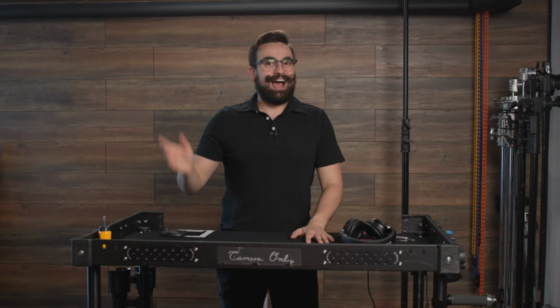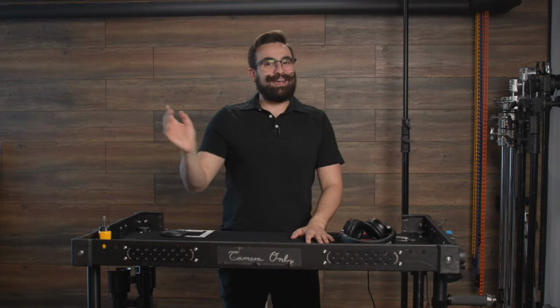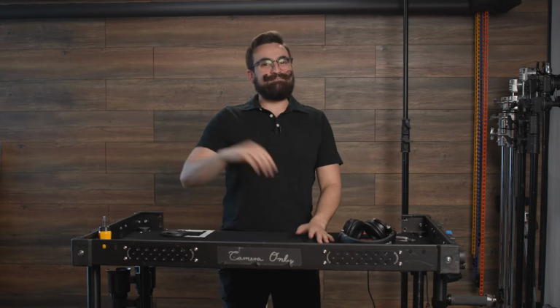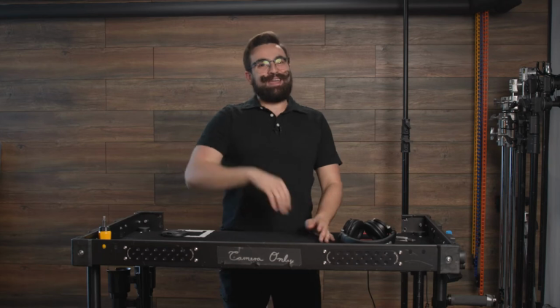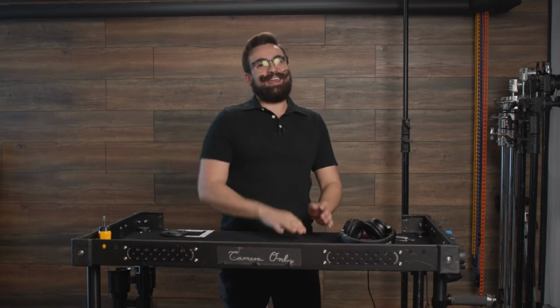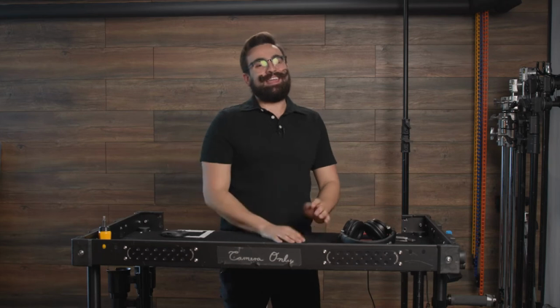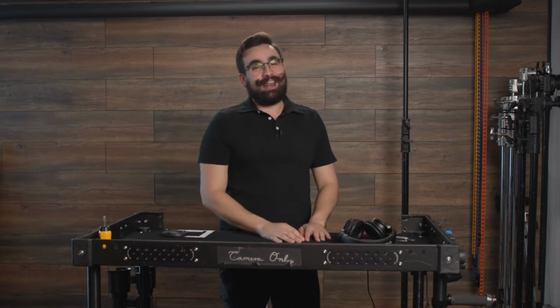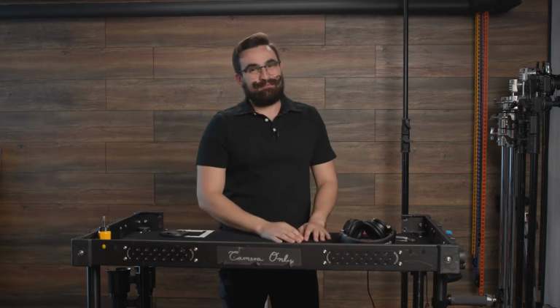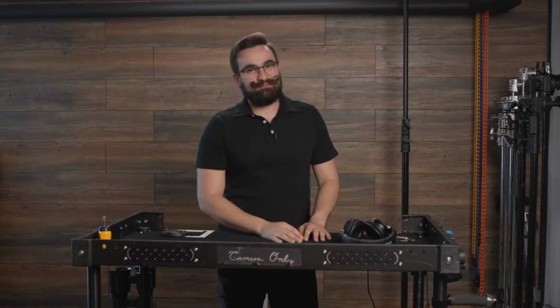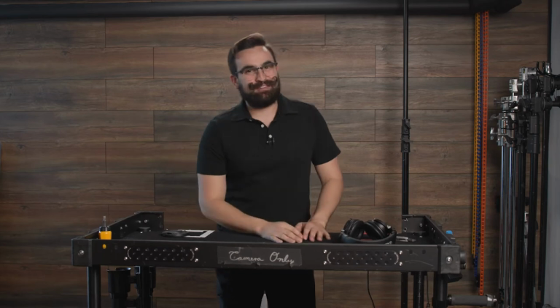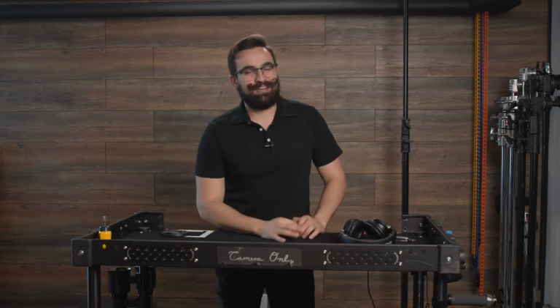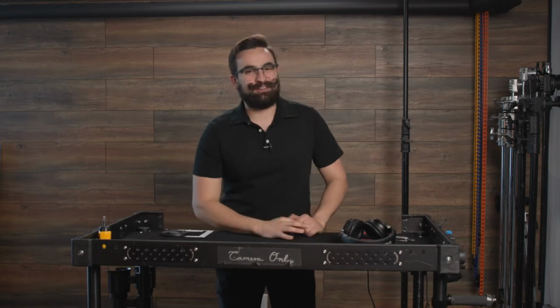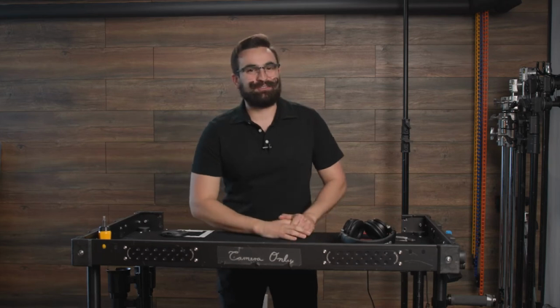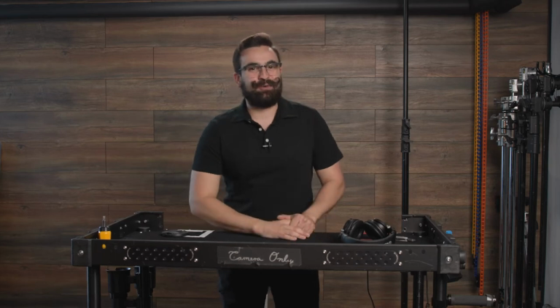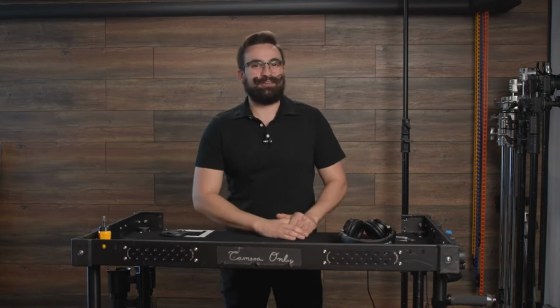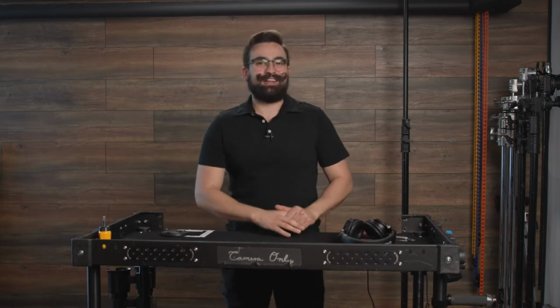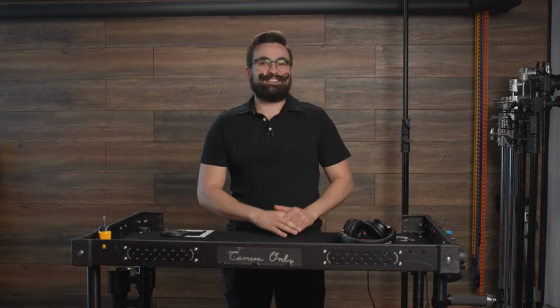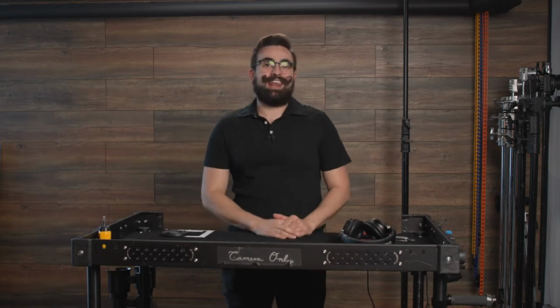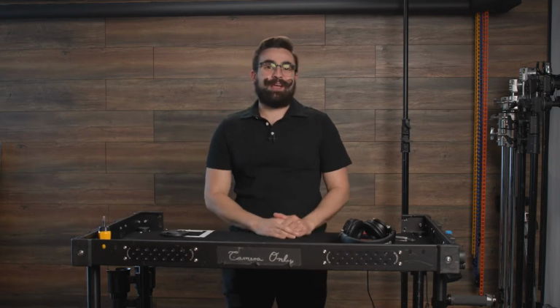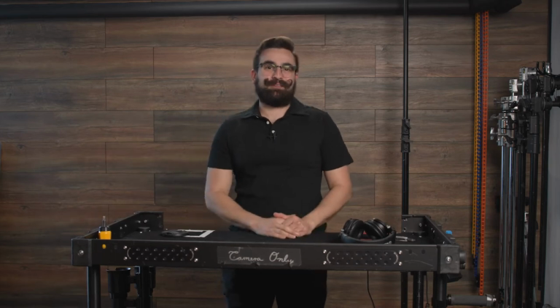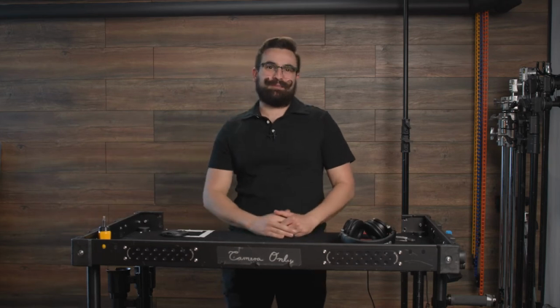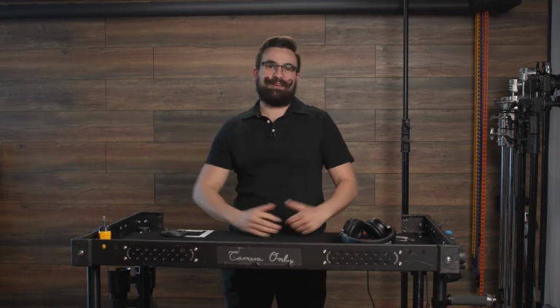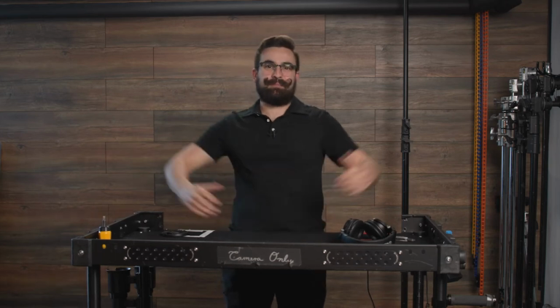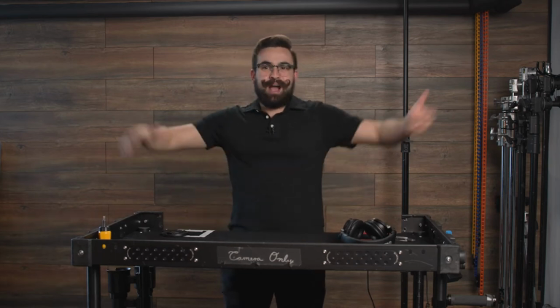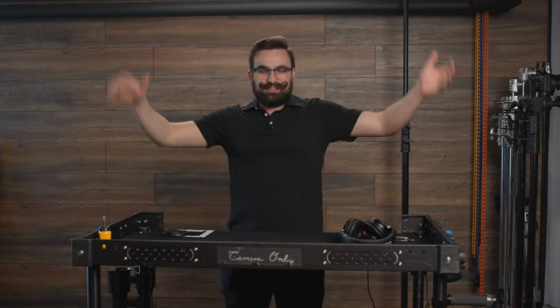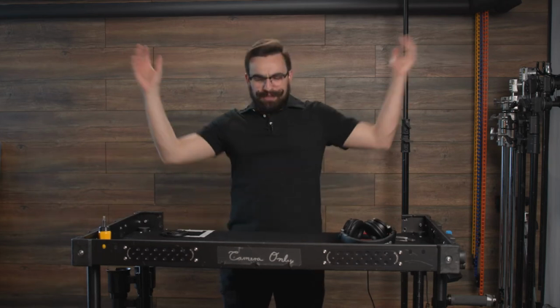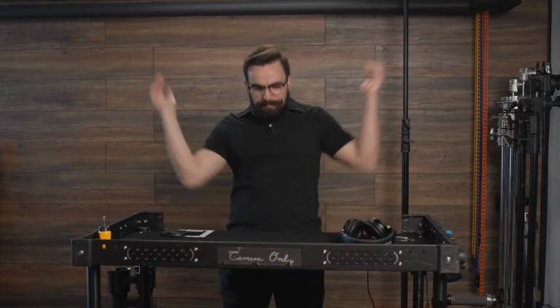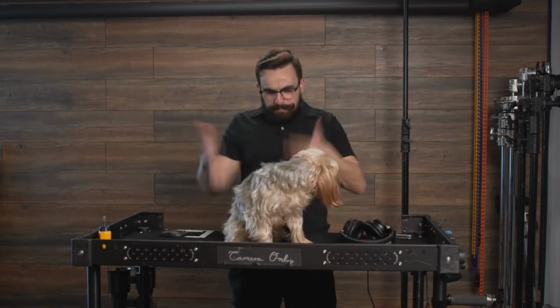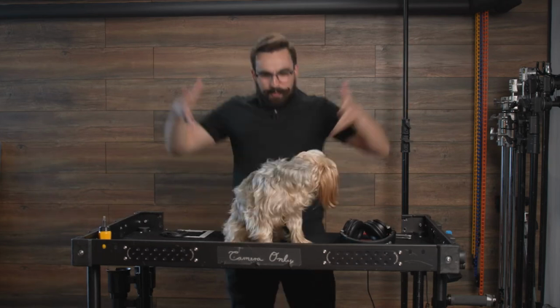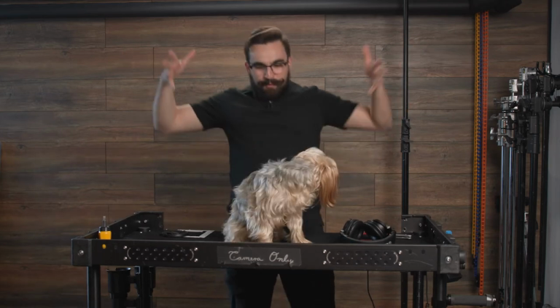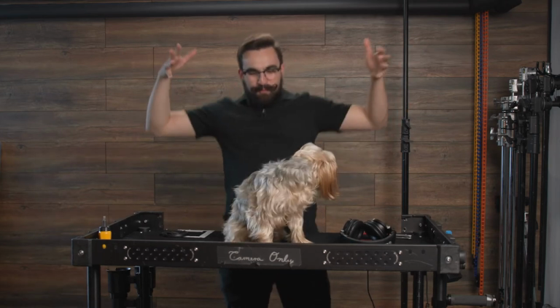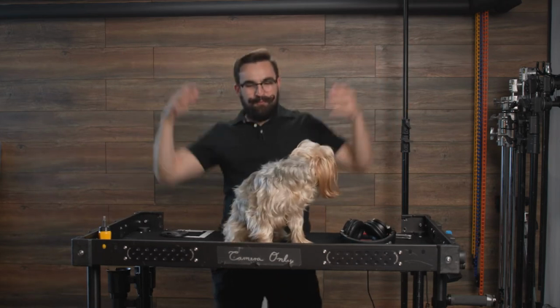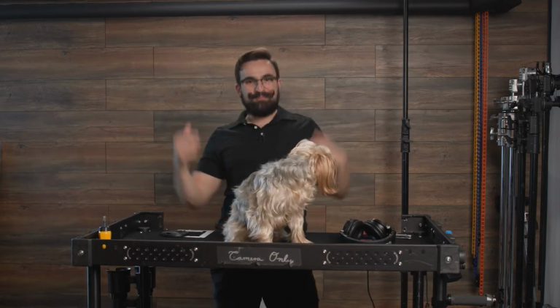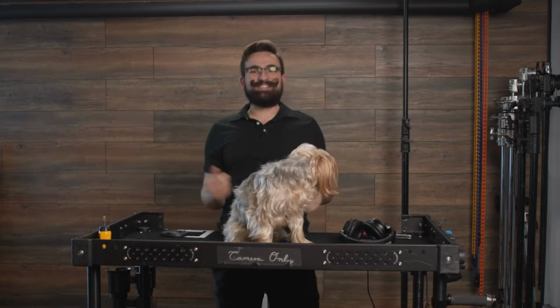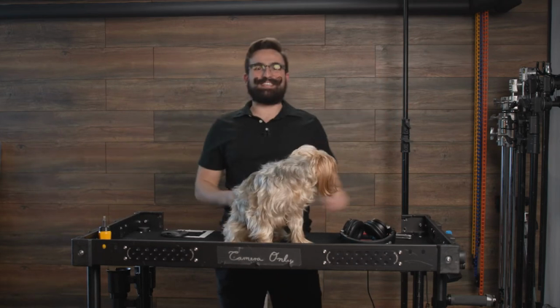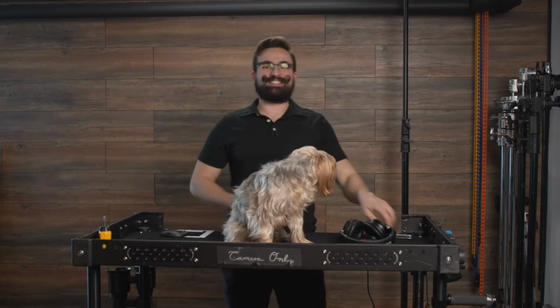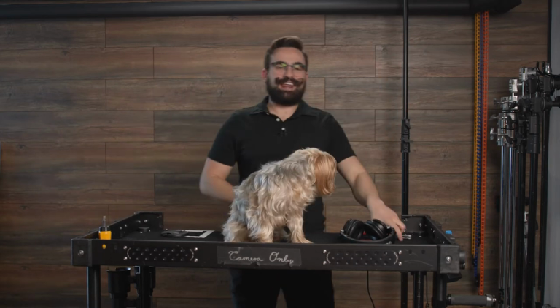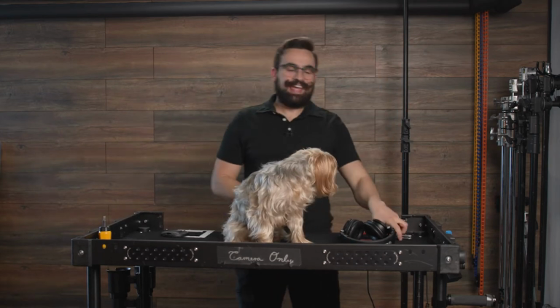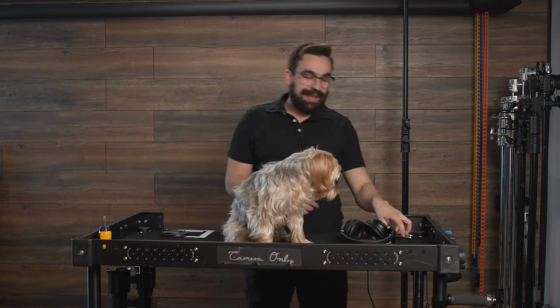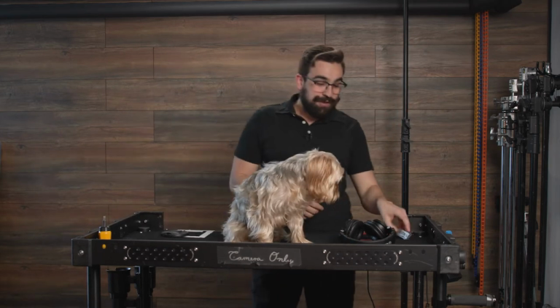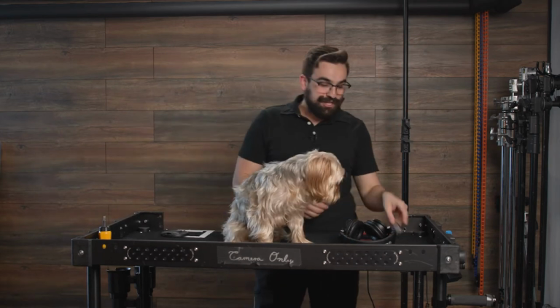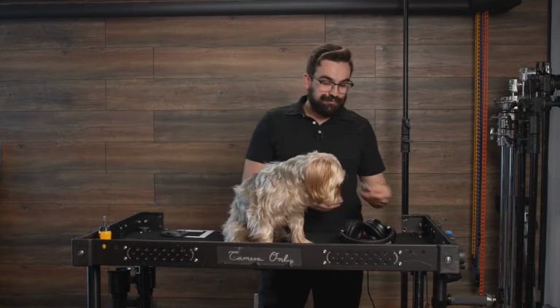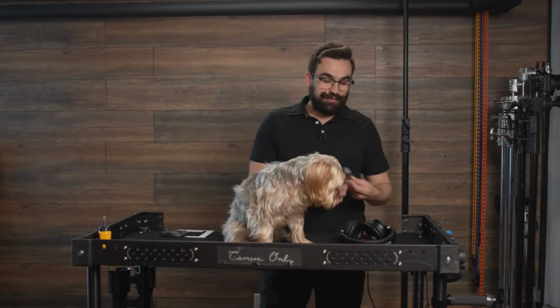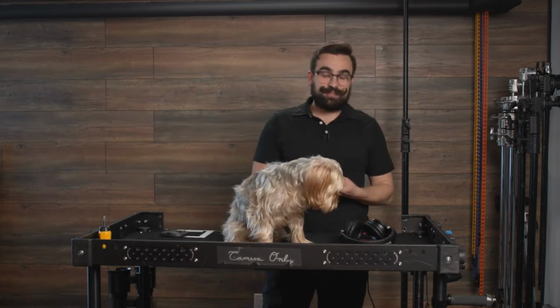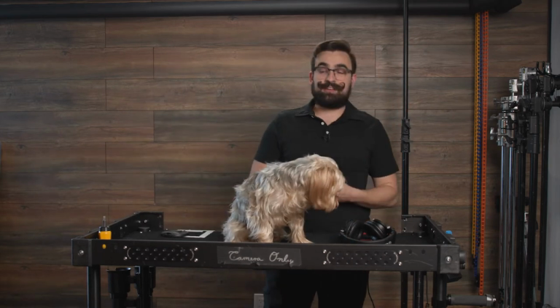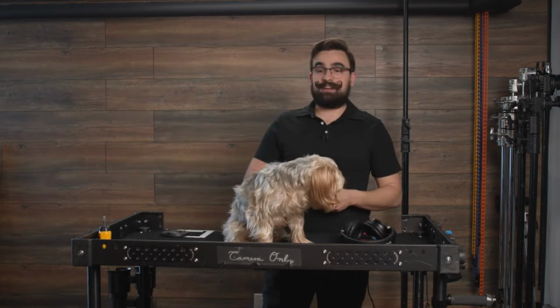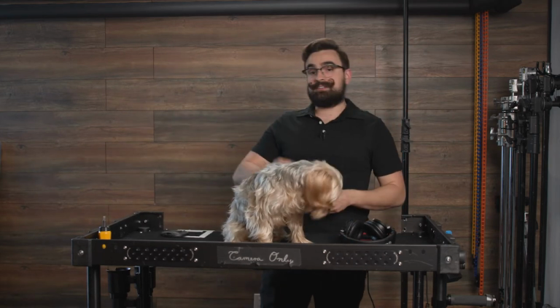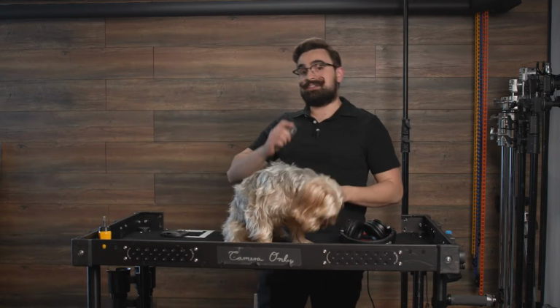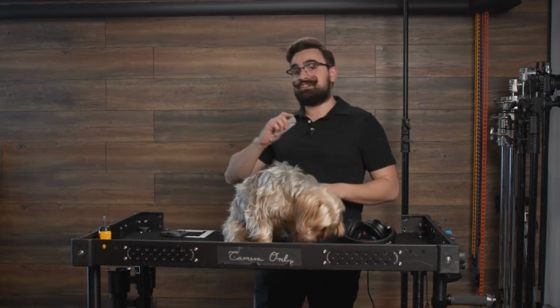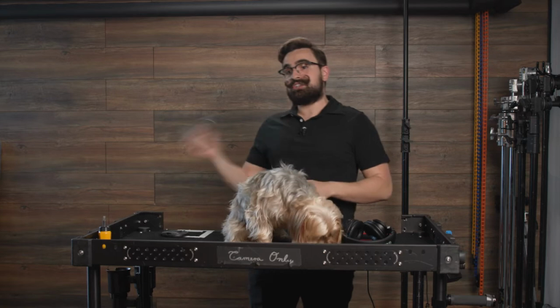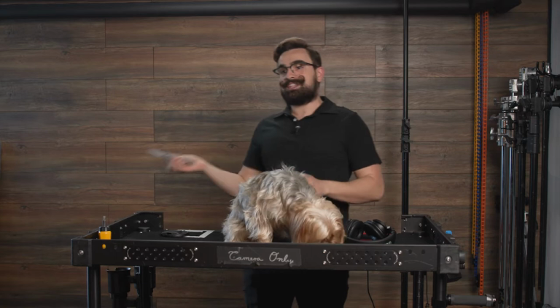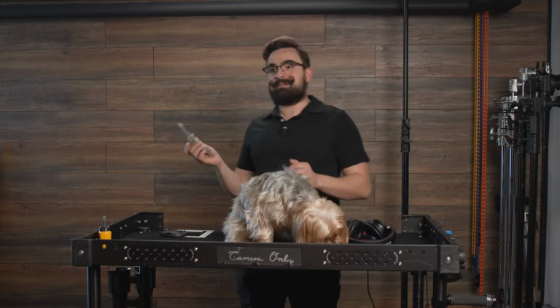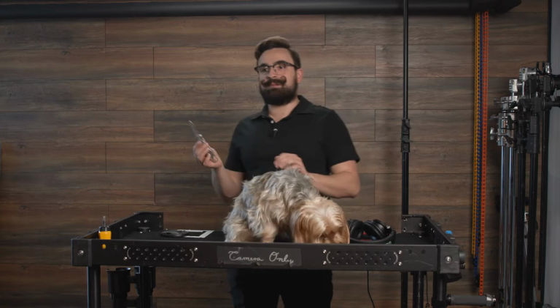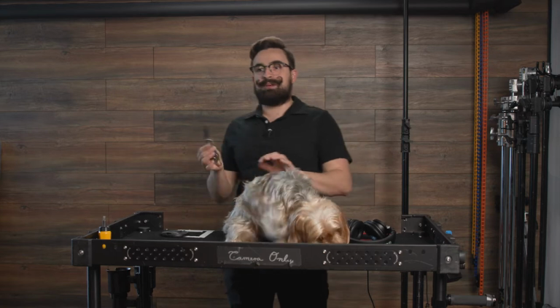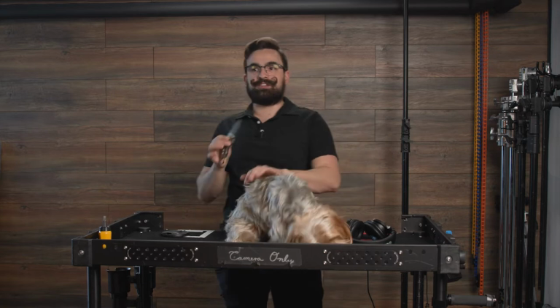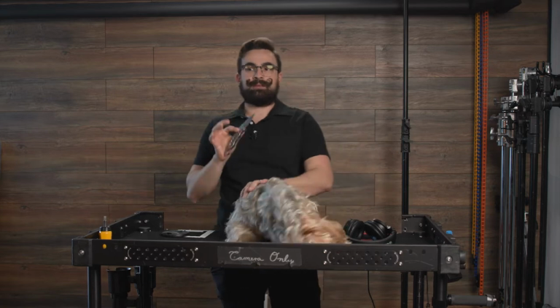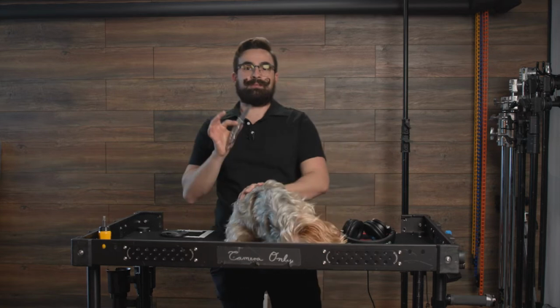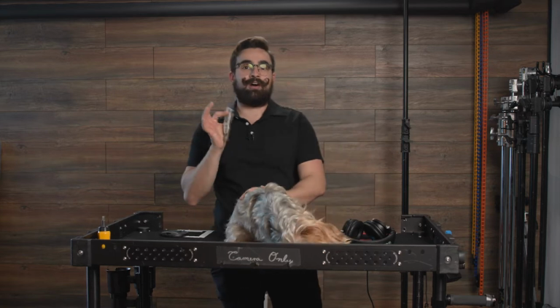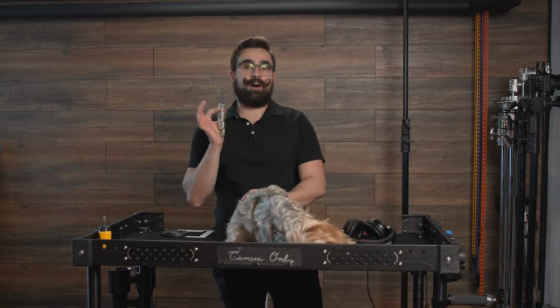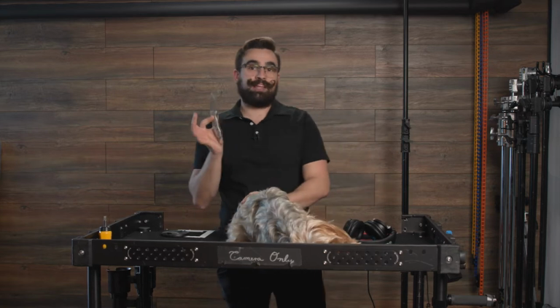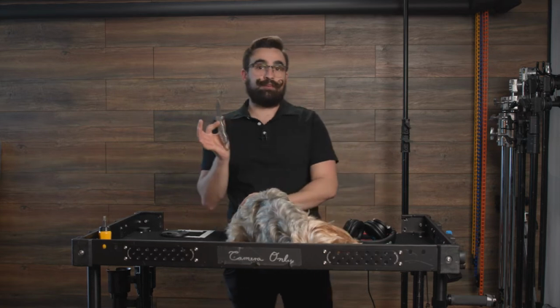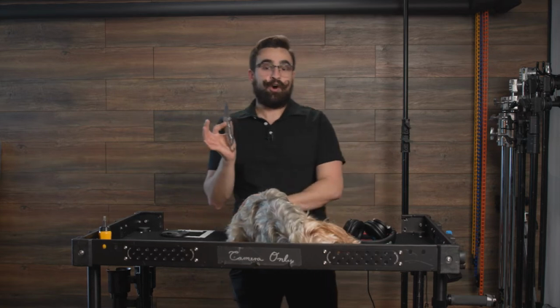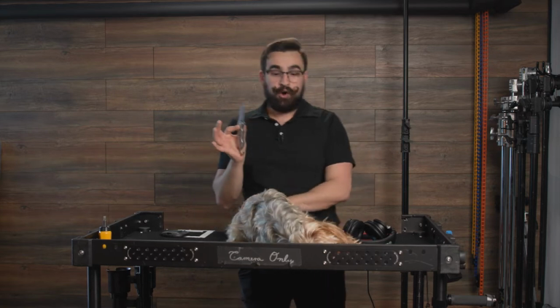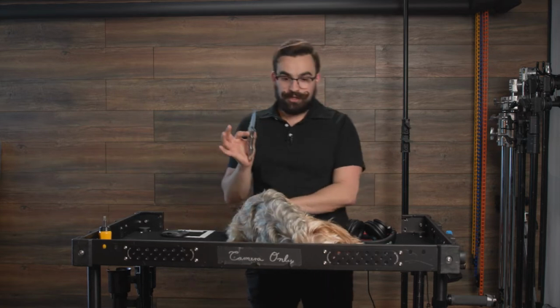I'm Manny and I'm from Creators Corner, and today we're gonna be unboxing this — and I'm actually really excited because it just came in the mail. It's gonna make my life a whole lot better.